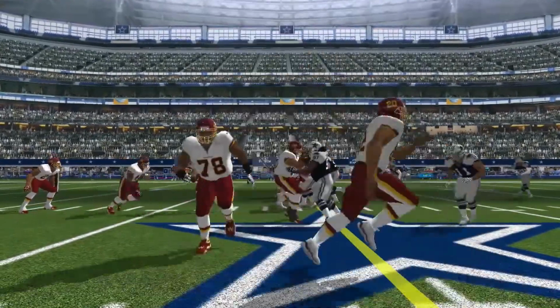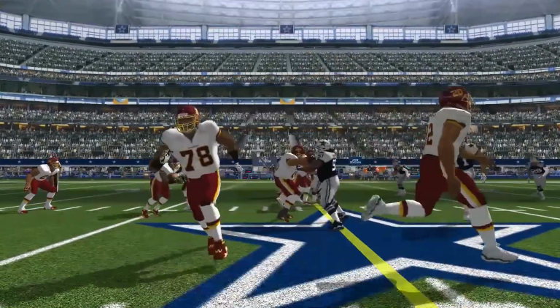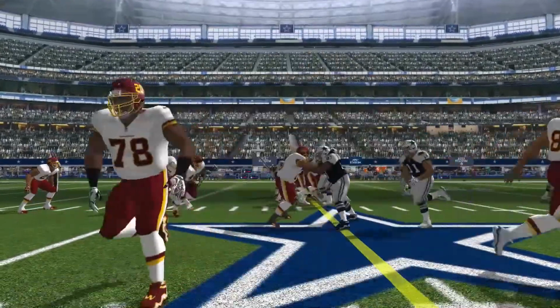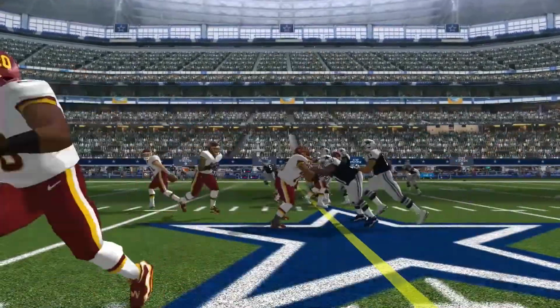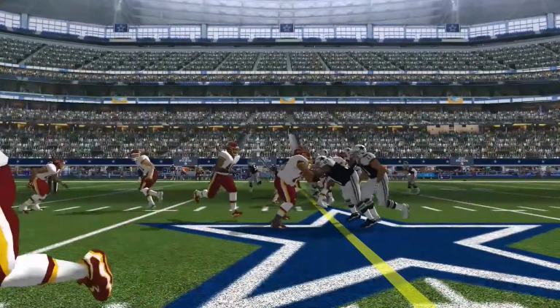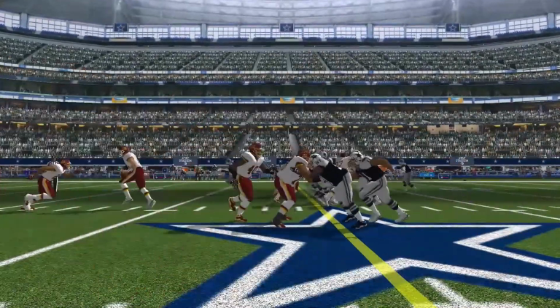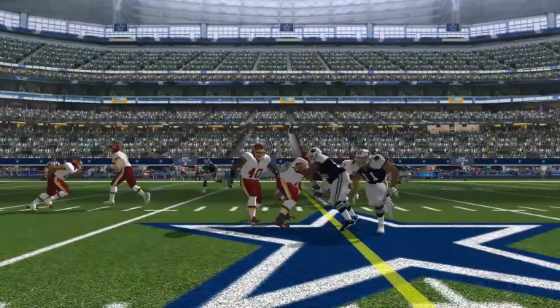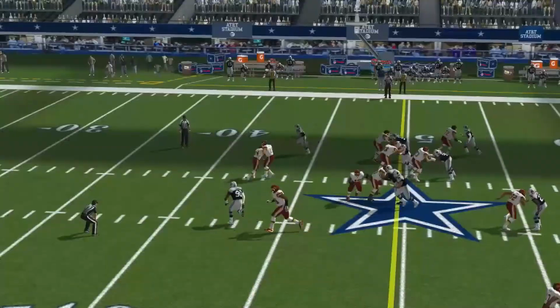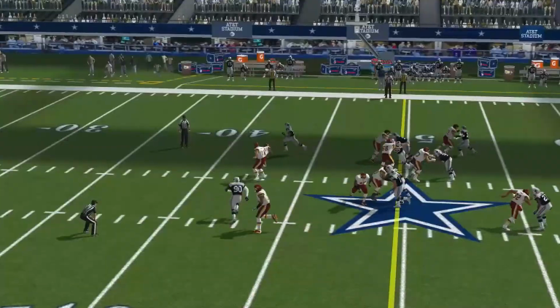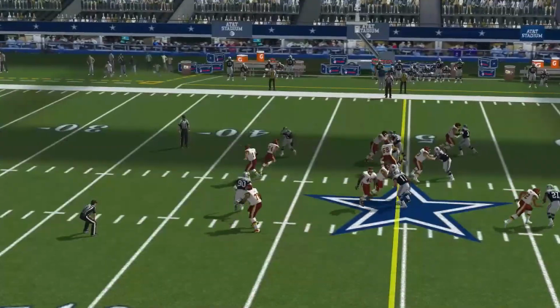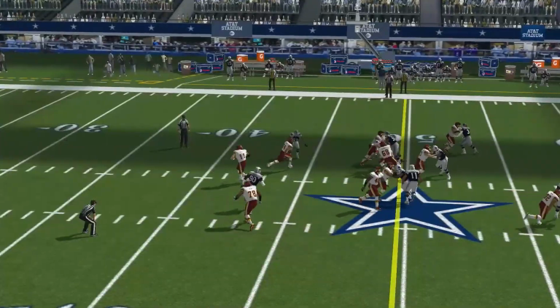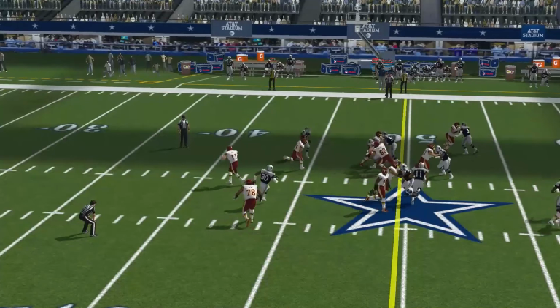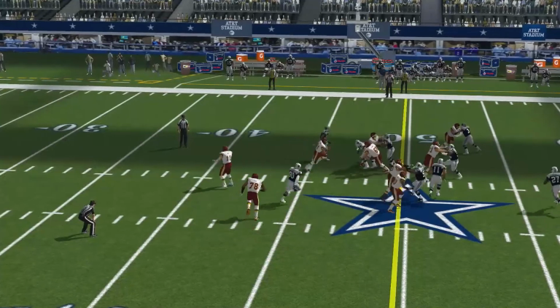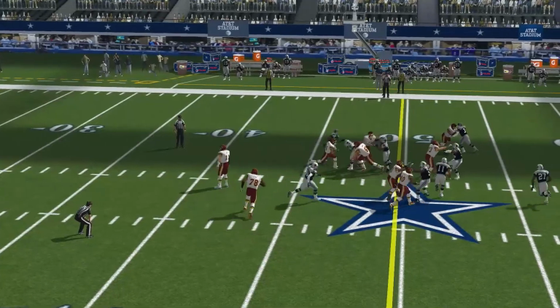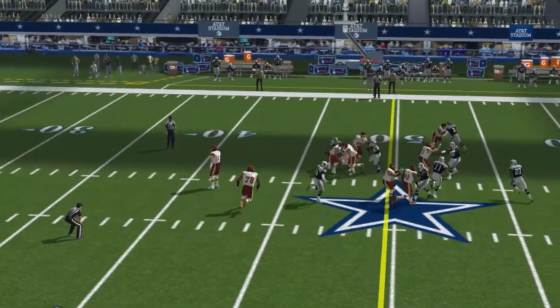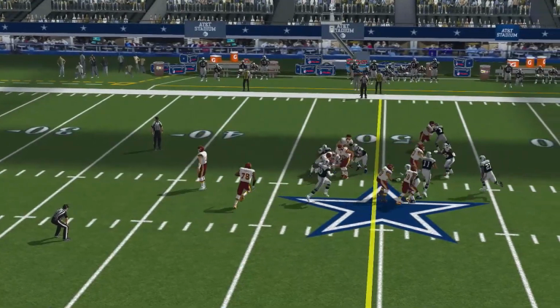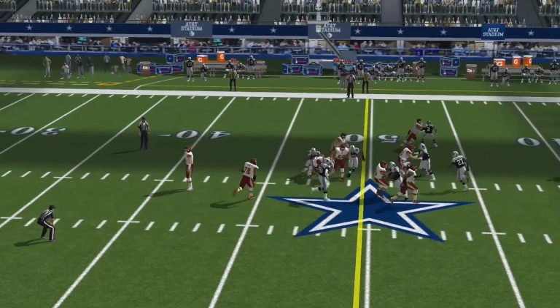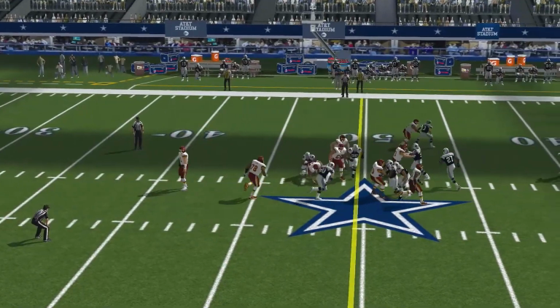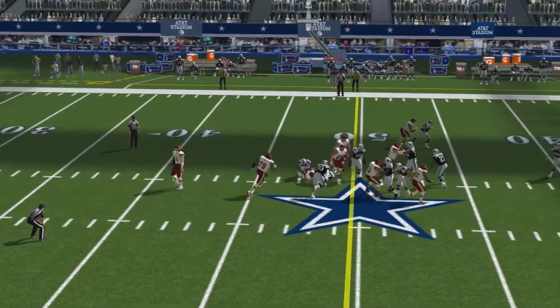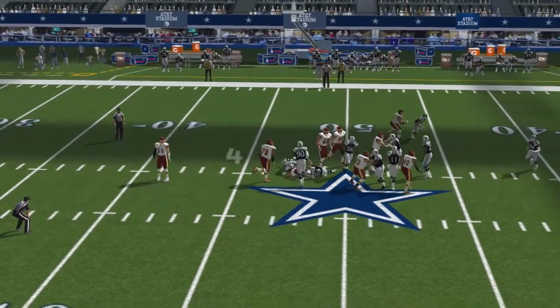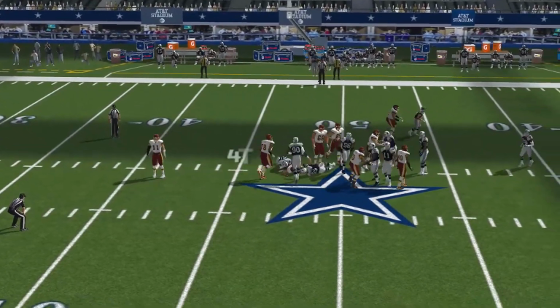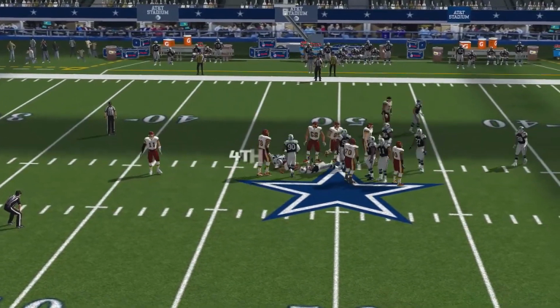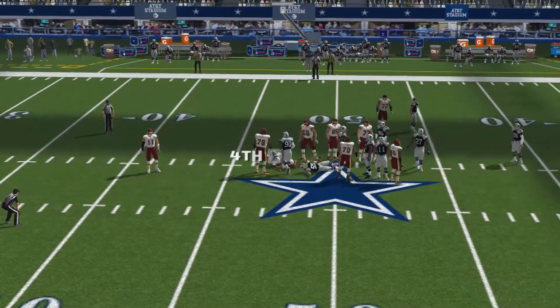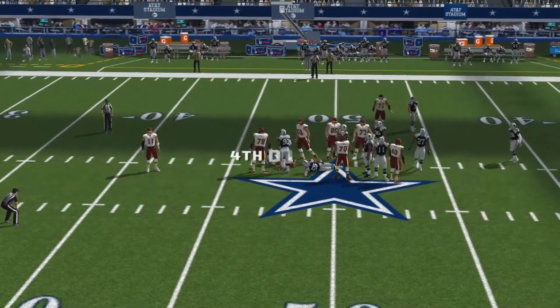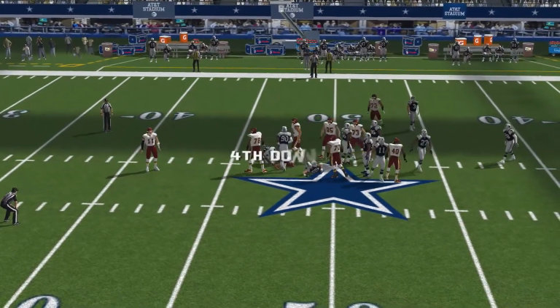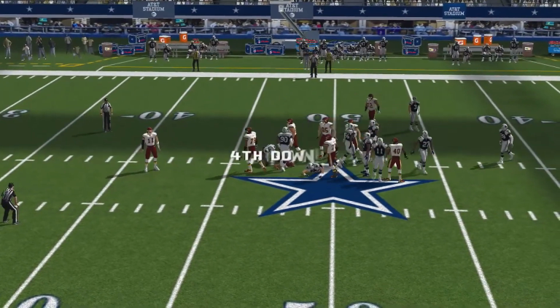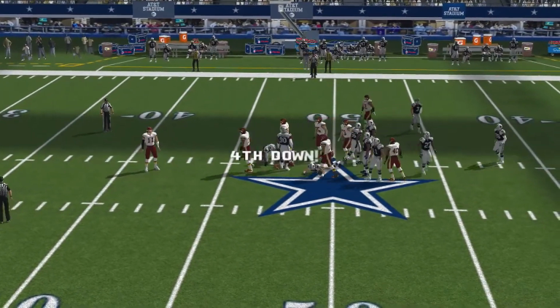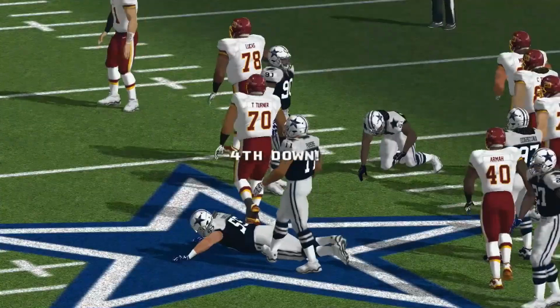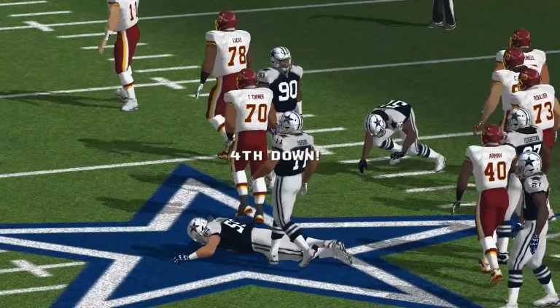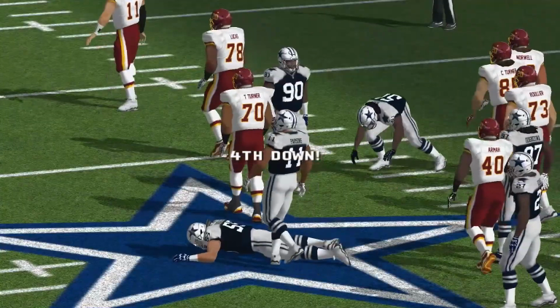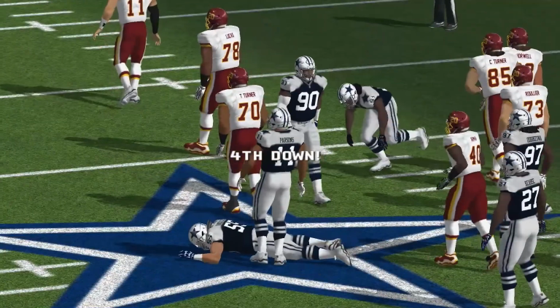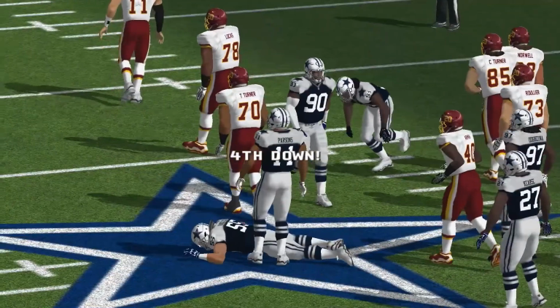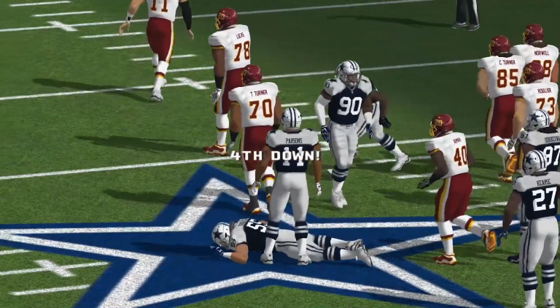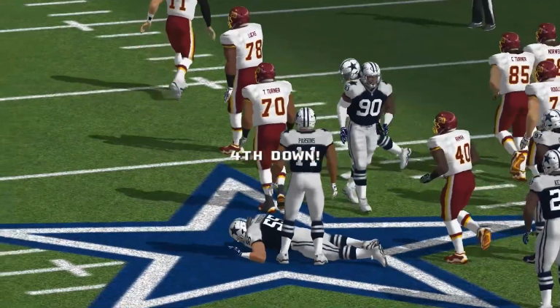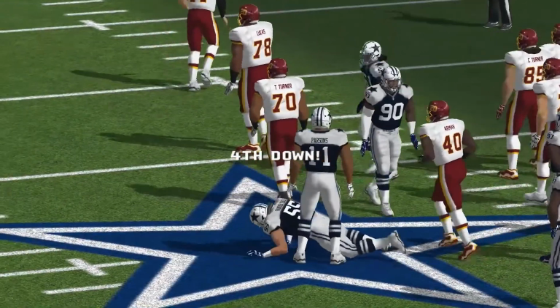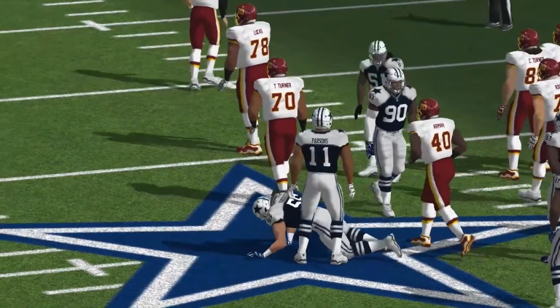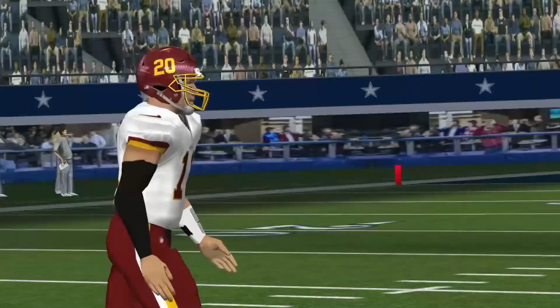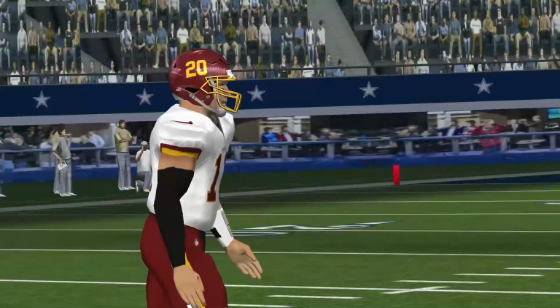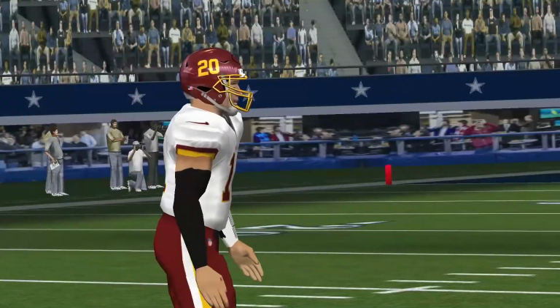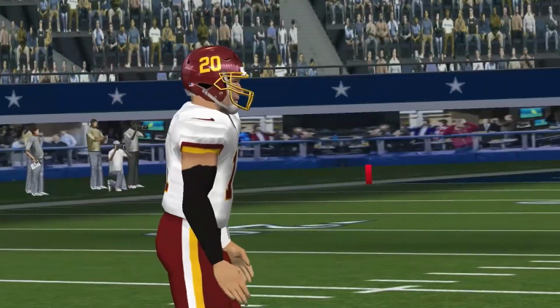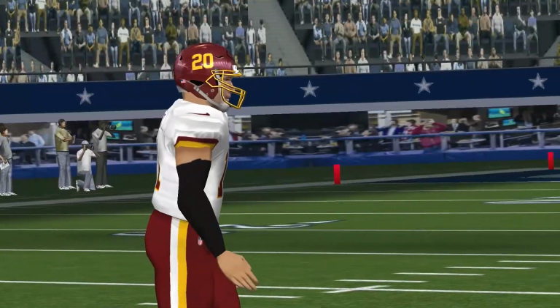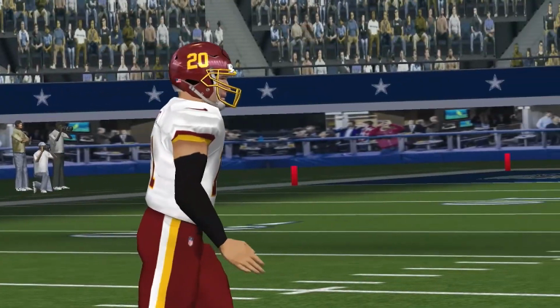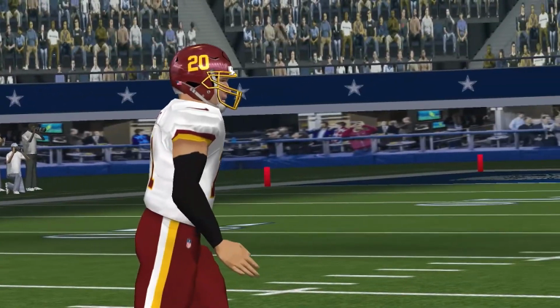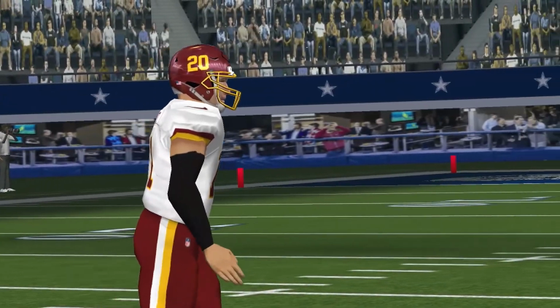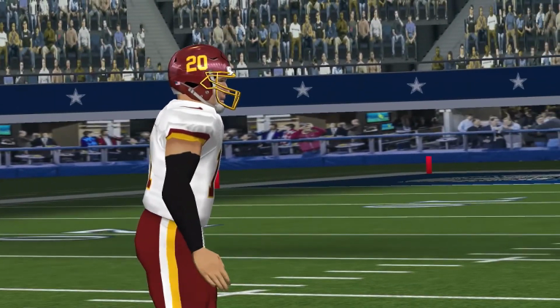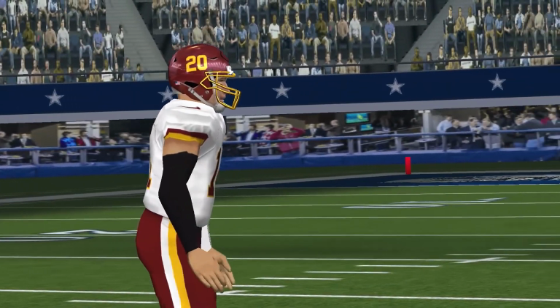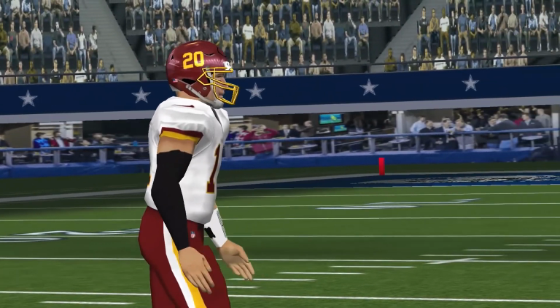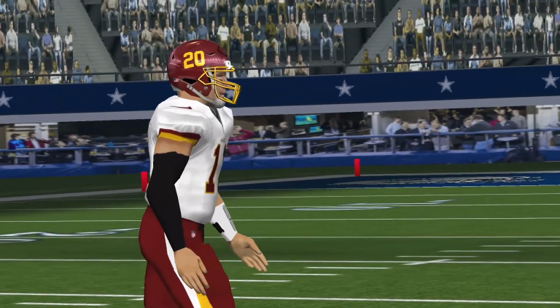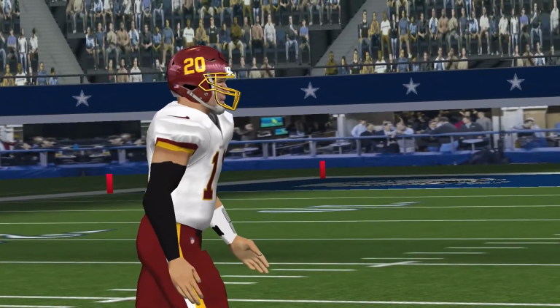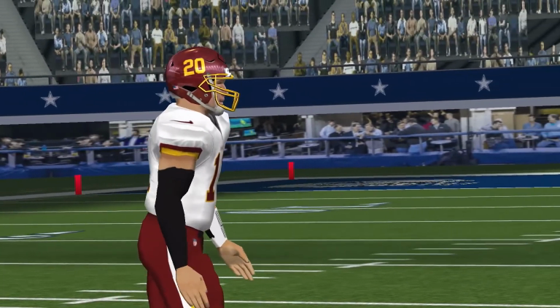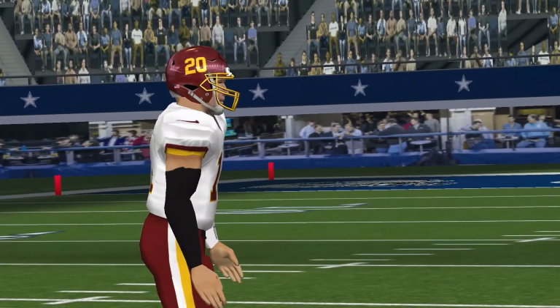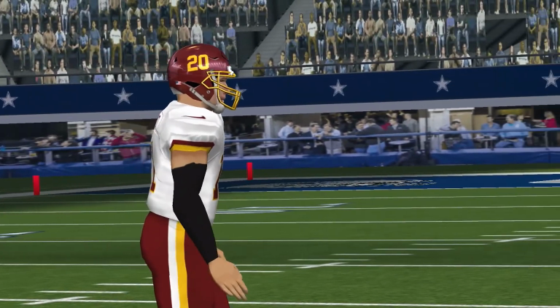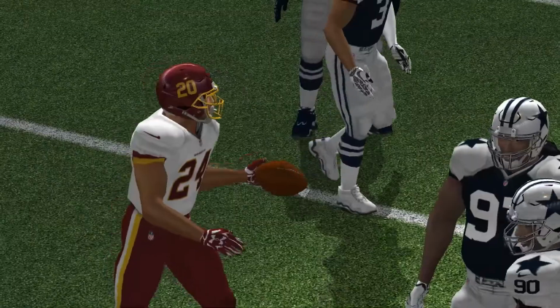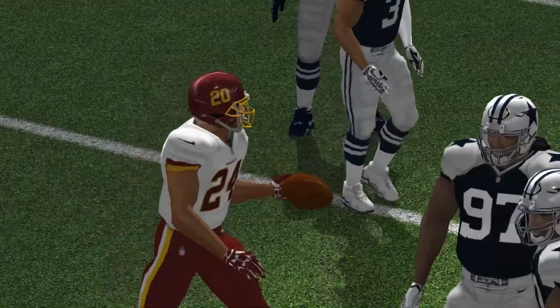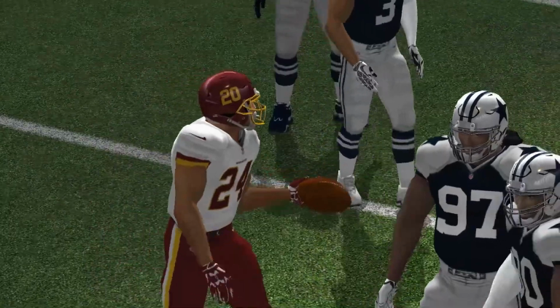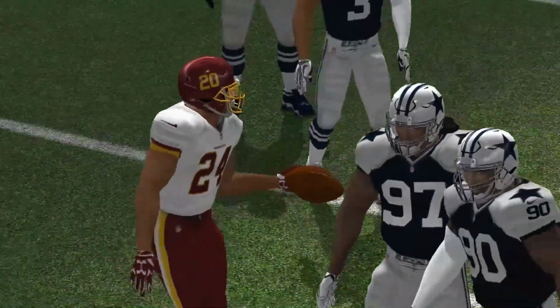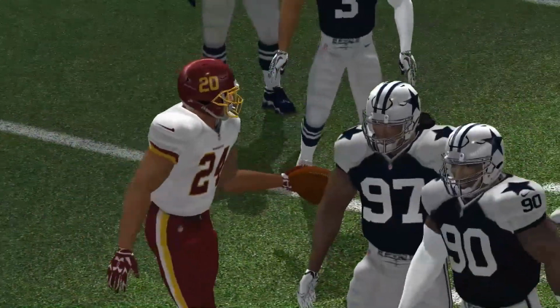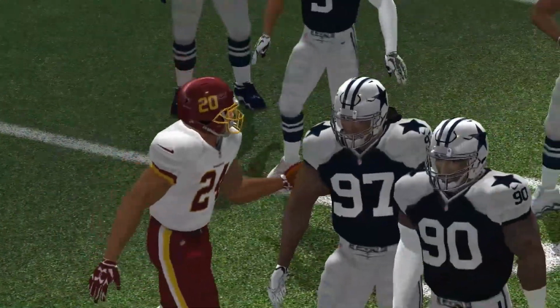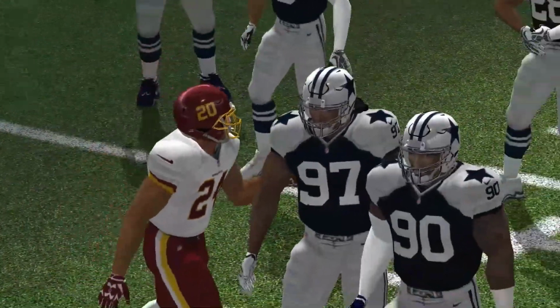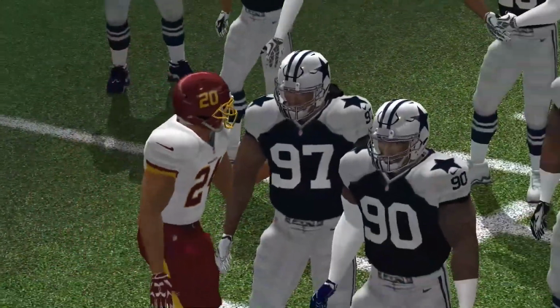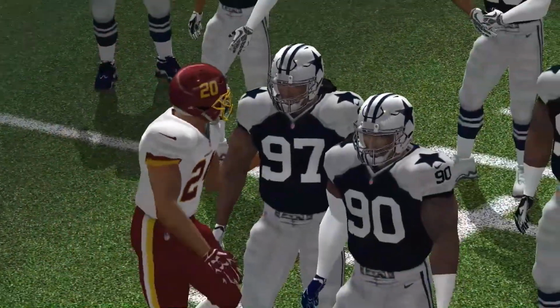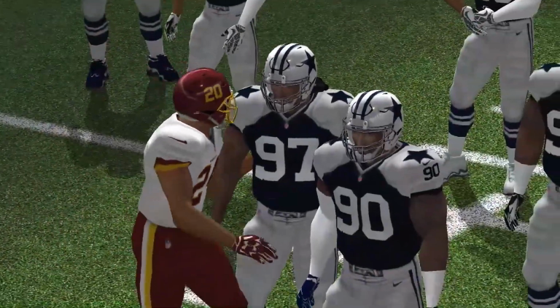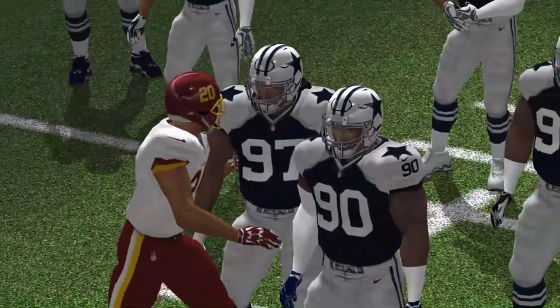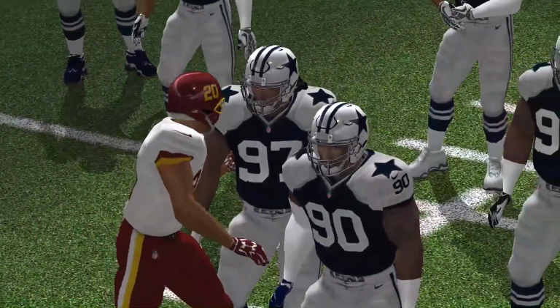Hit the run. Drop in the backfield for a short loss. They can't get the first on a running play and it looks like a tie game.